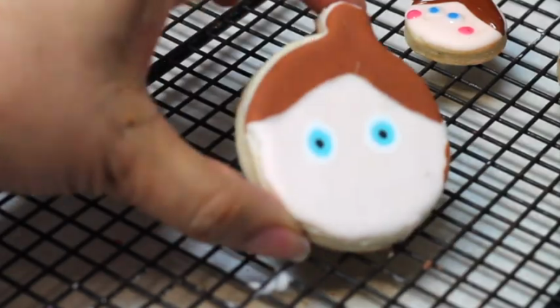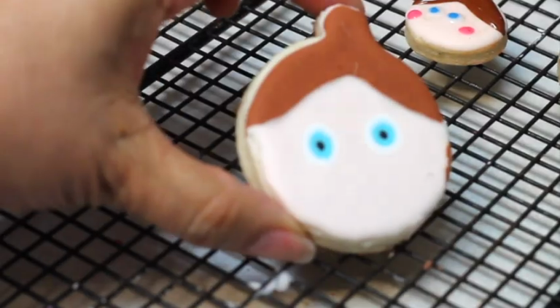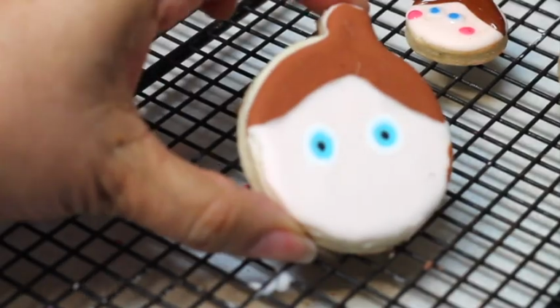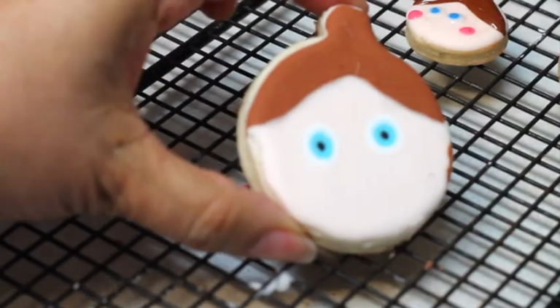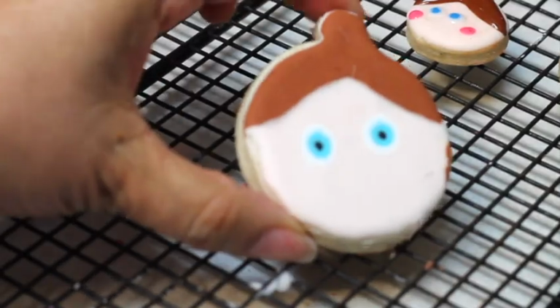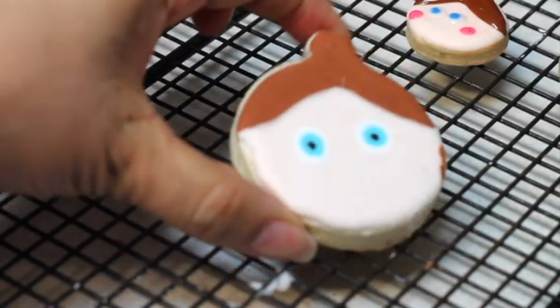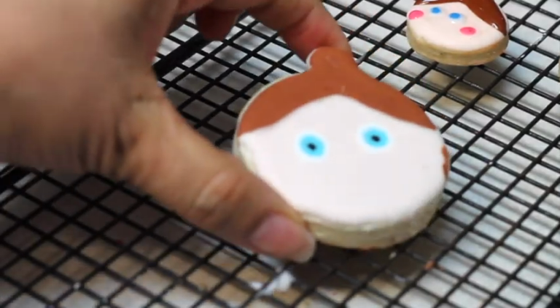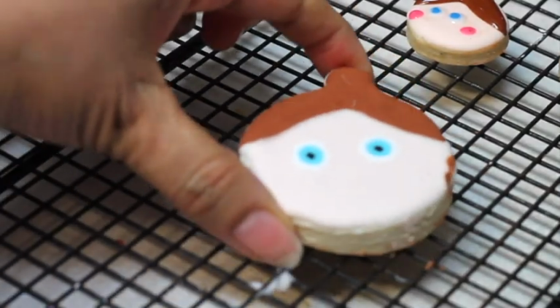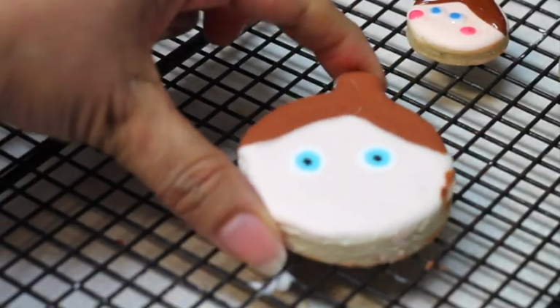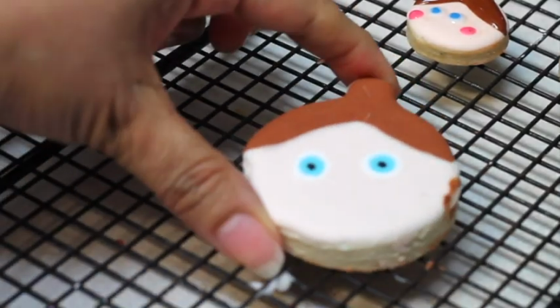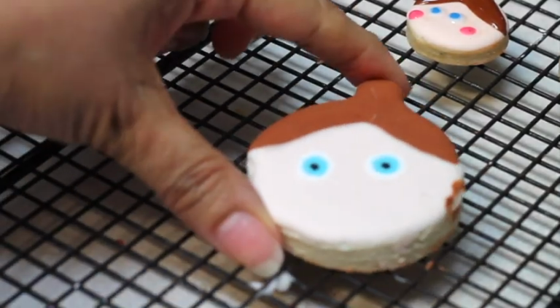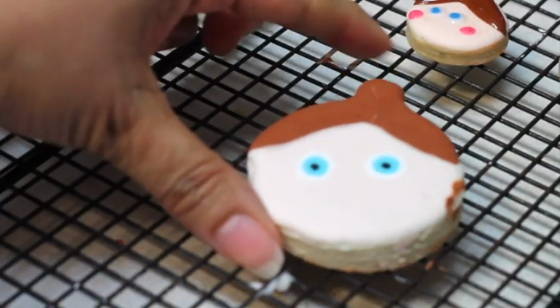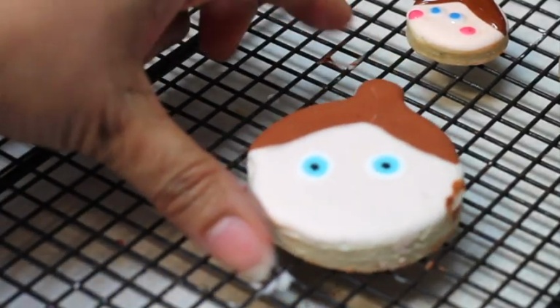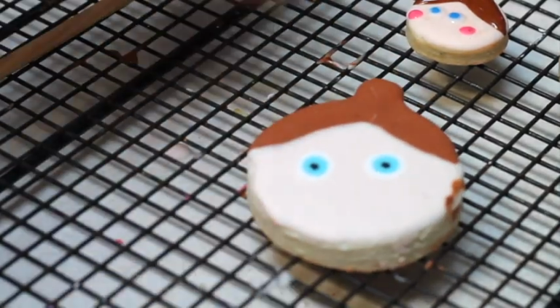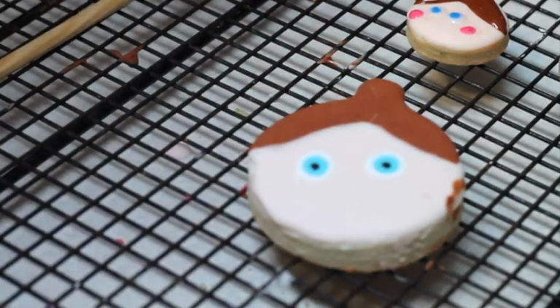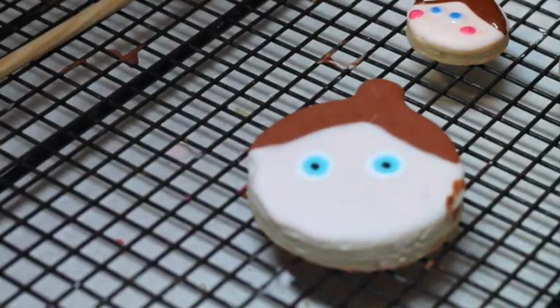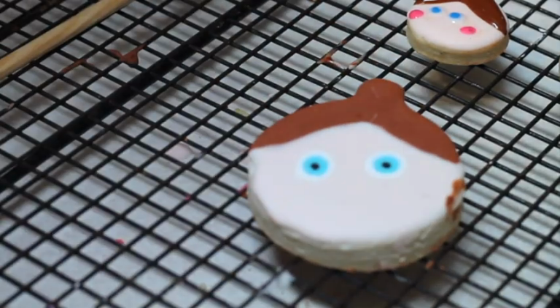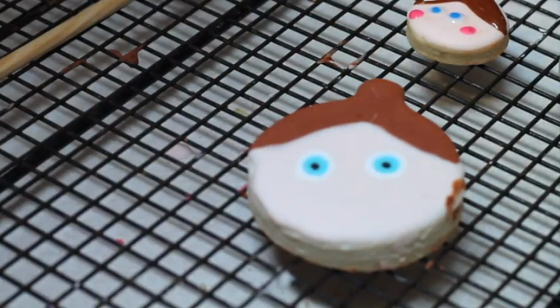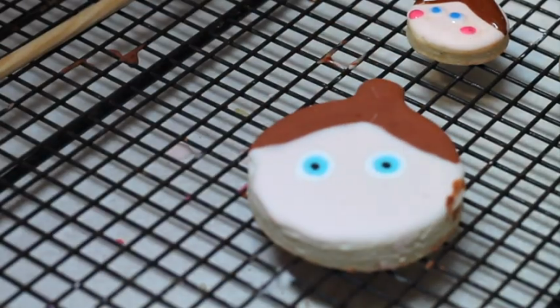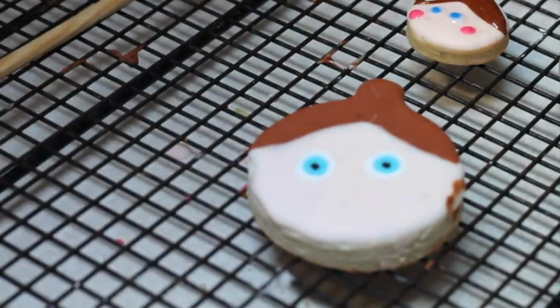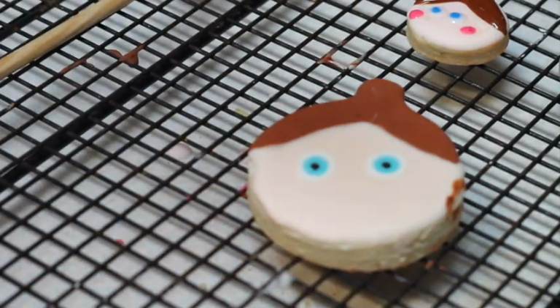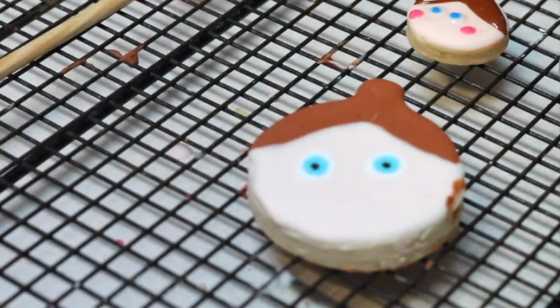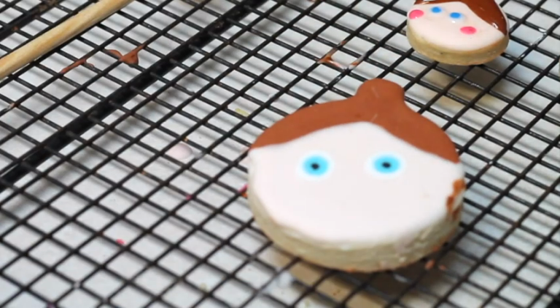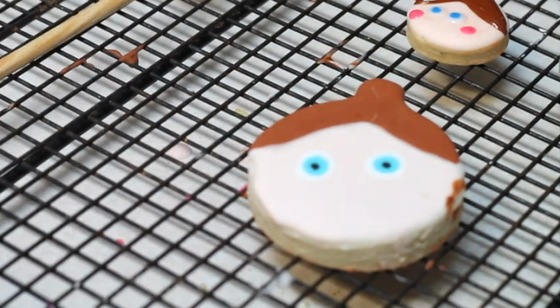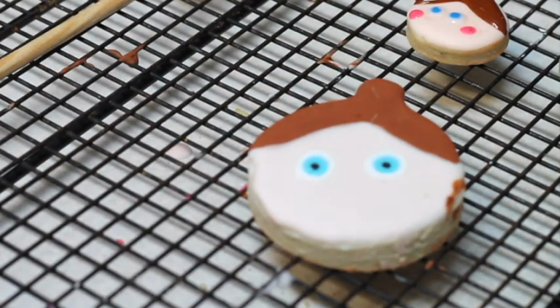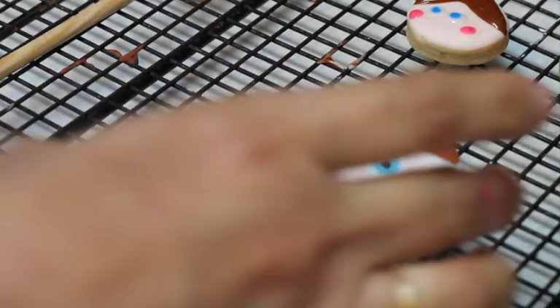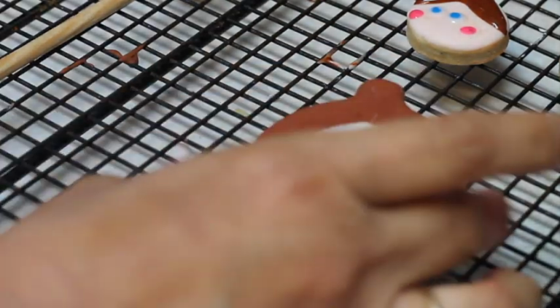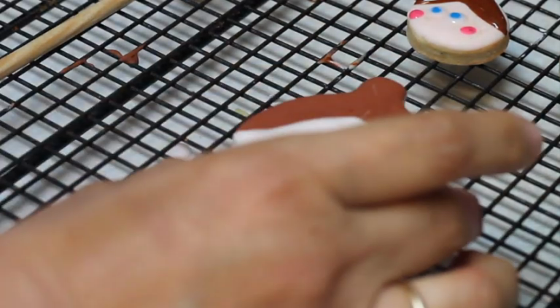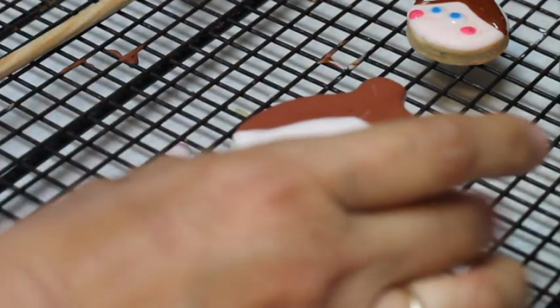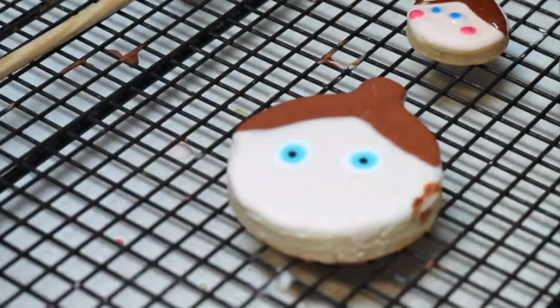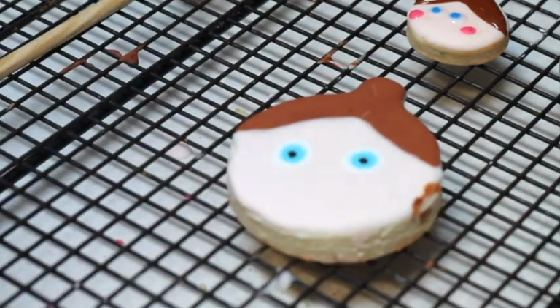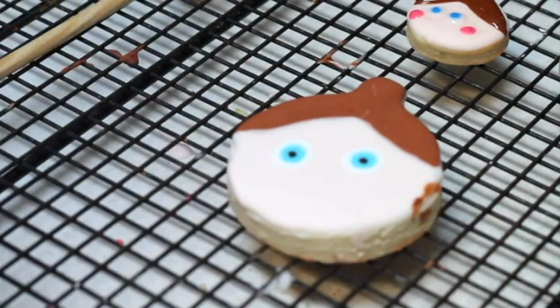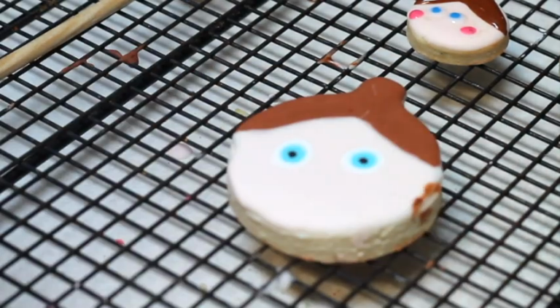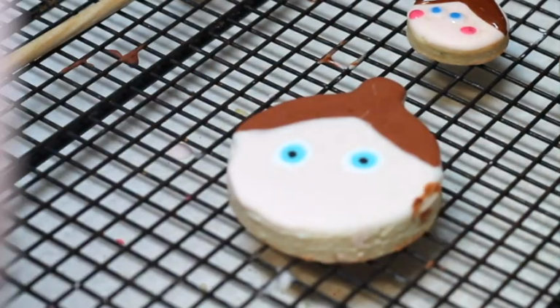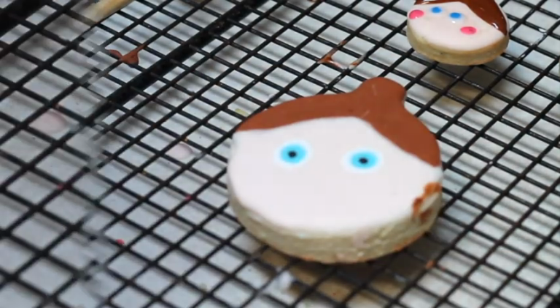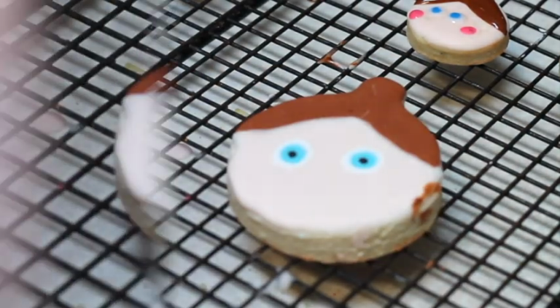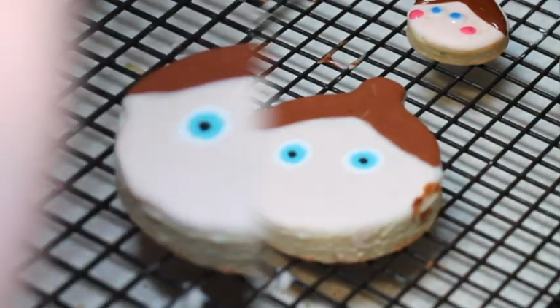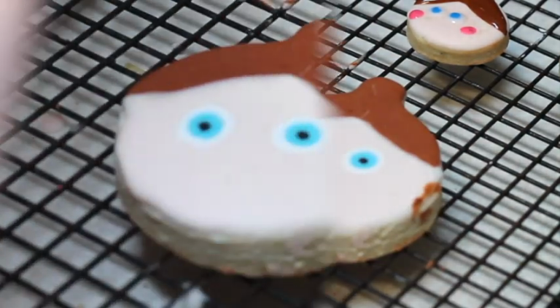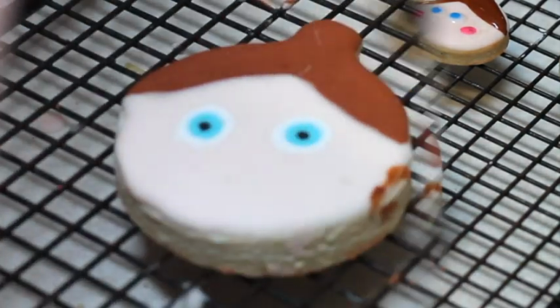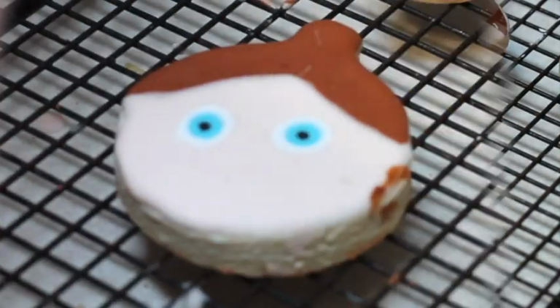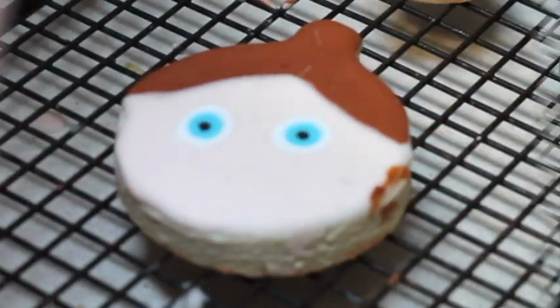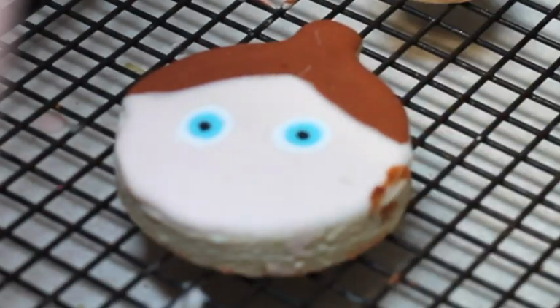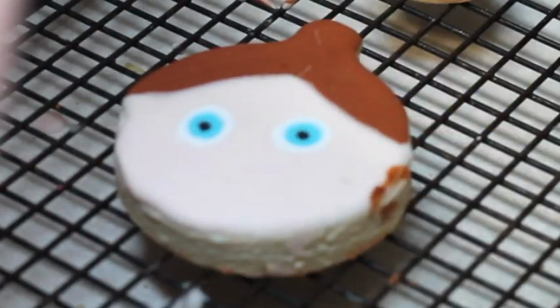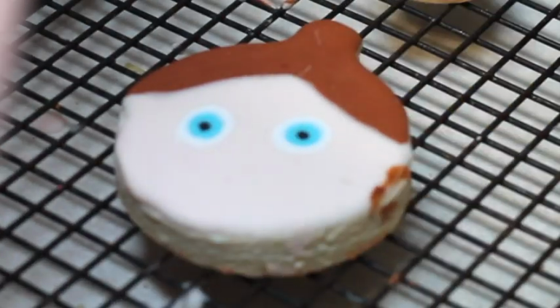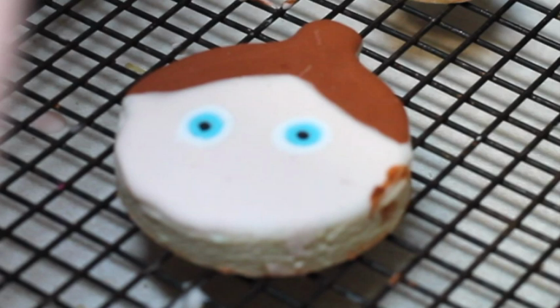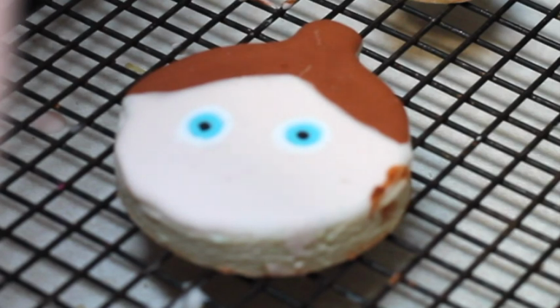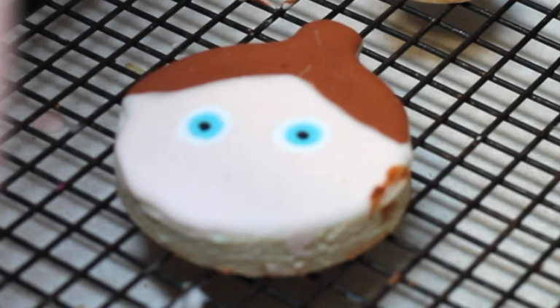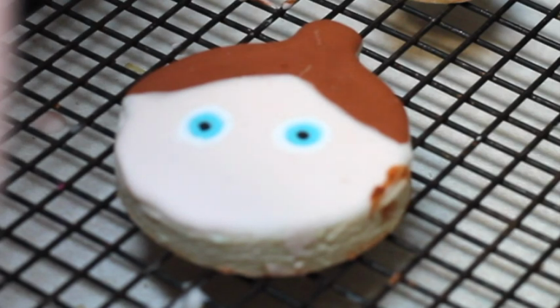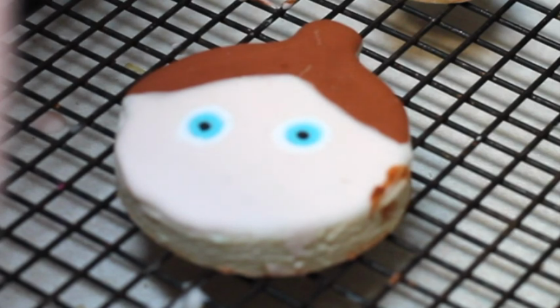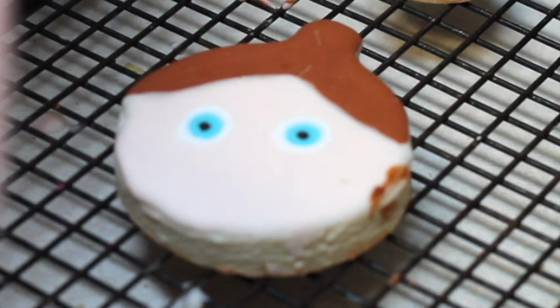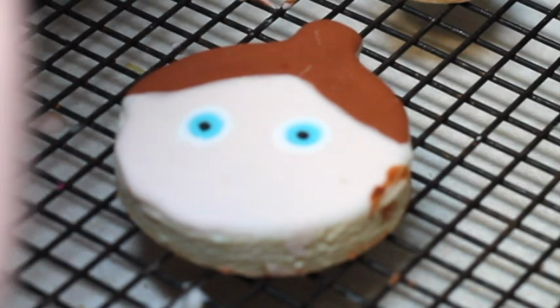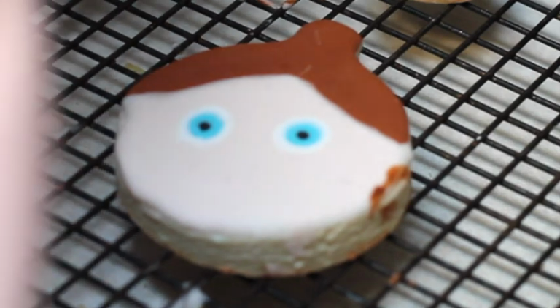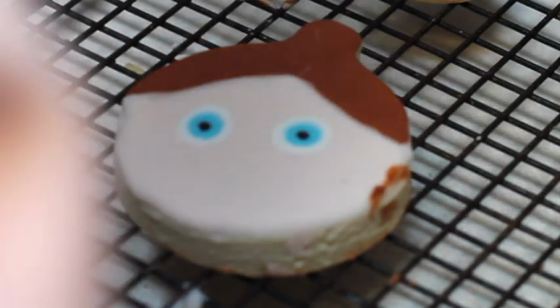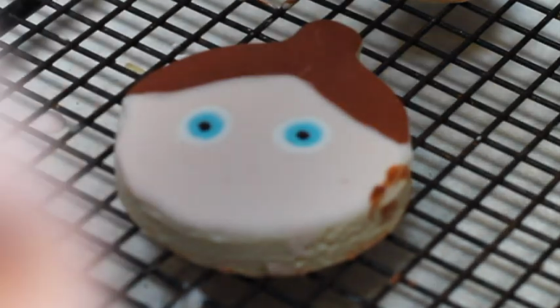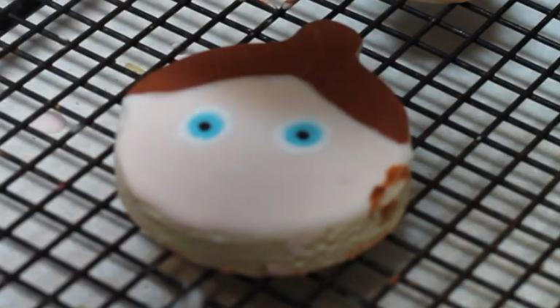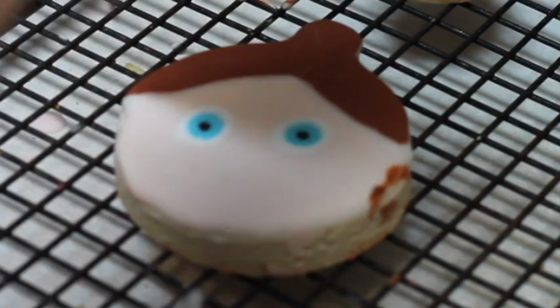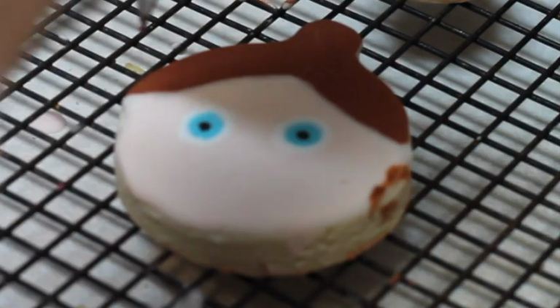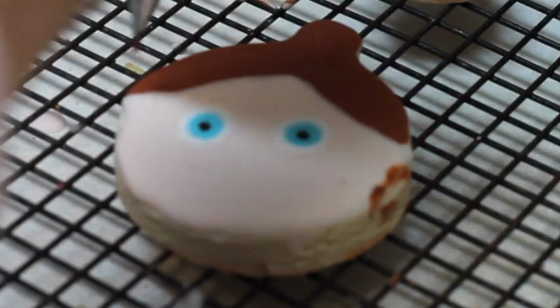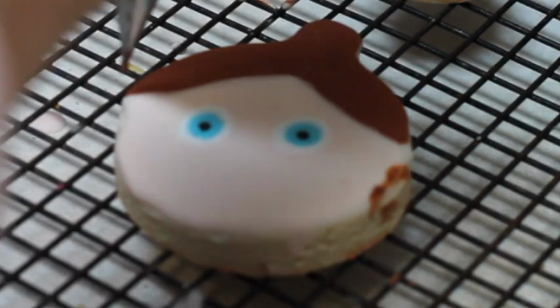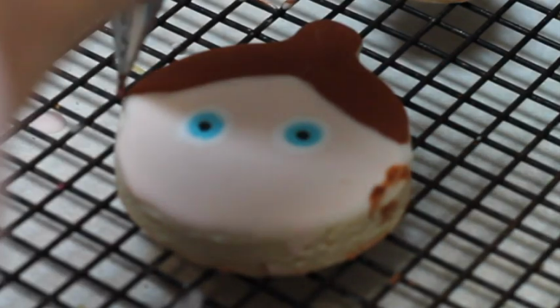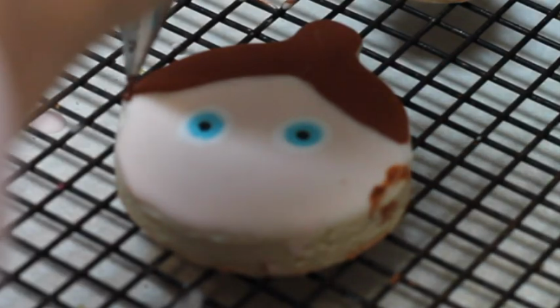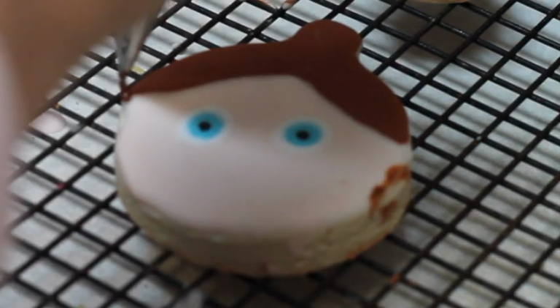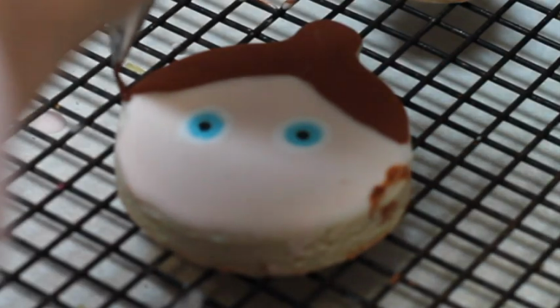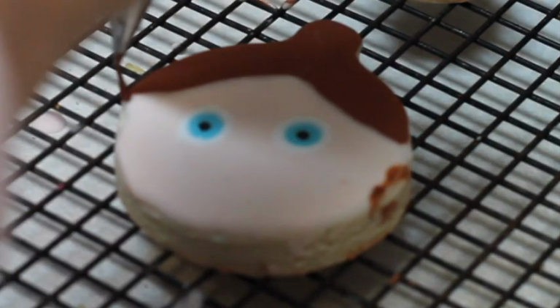And here is another example of how you can decorate the same cookie in a different way.